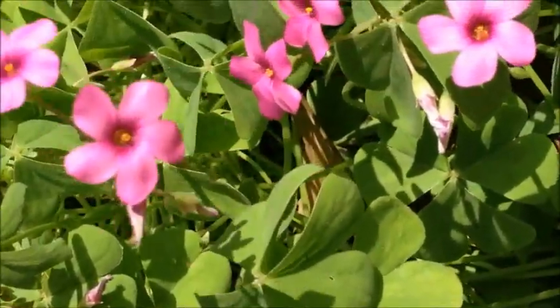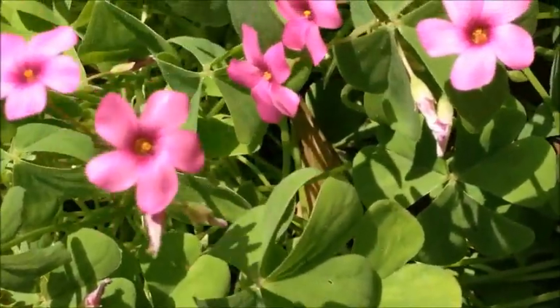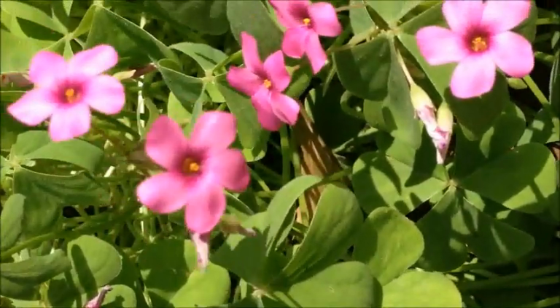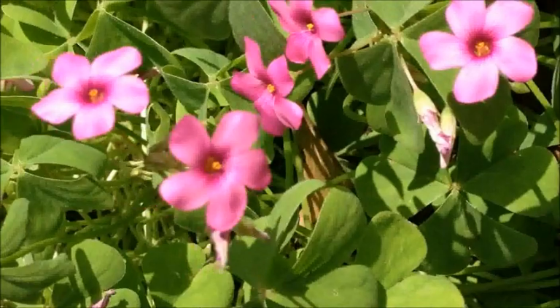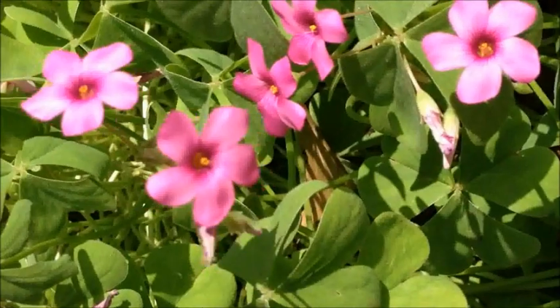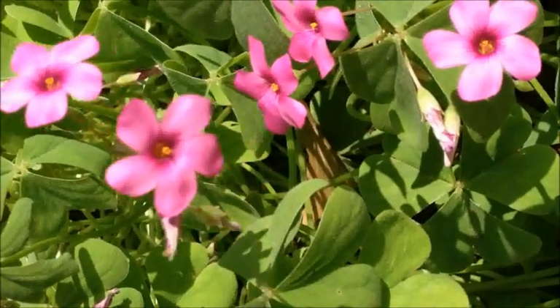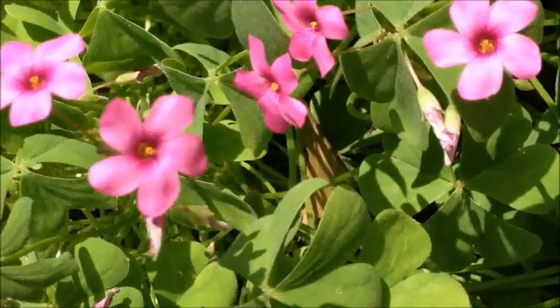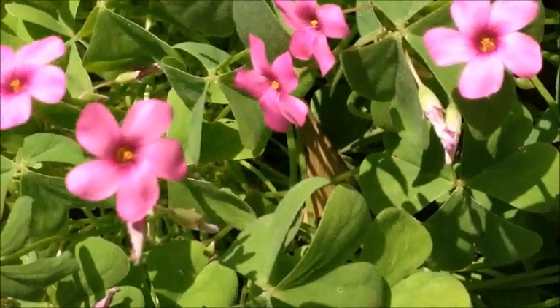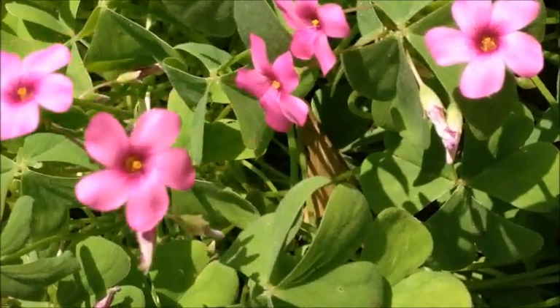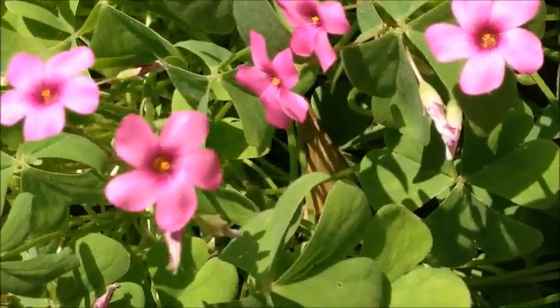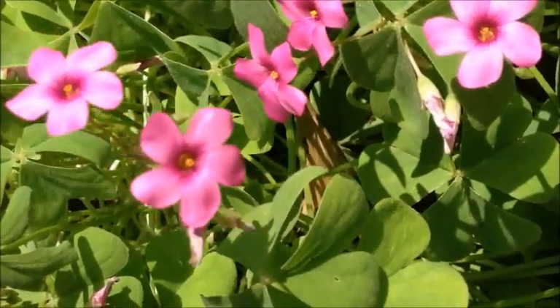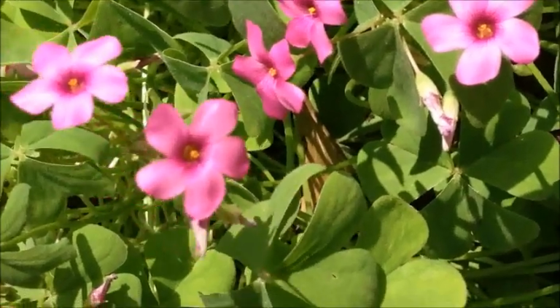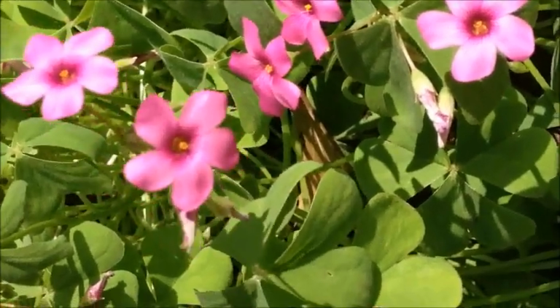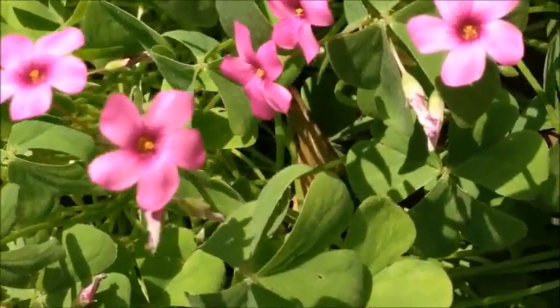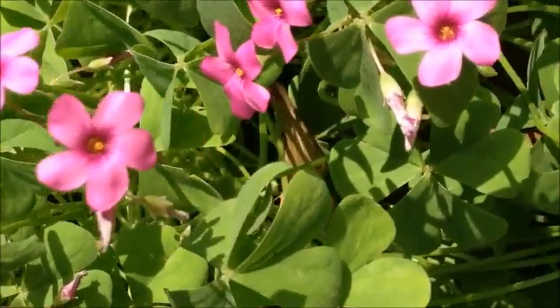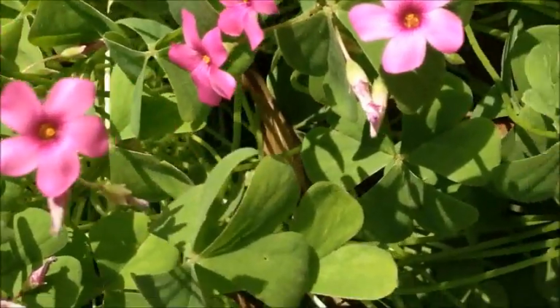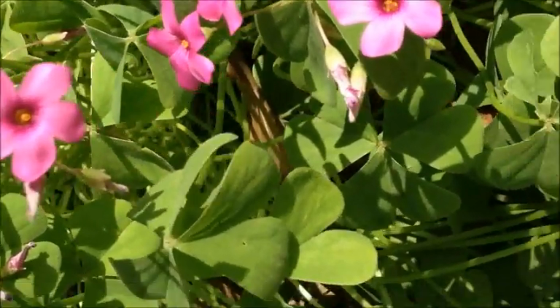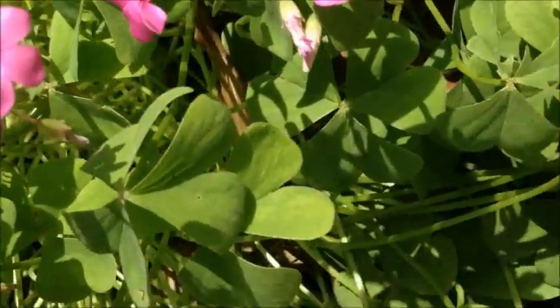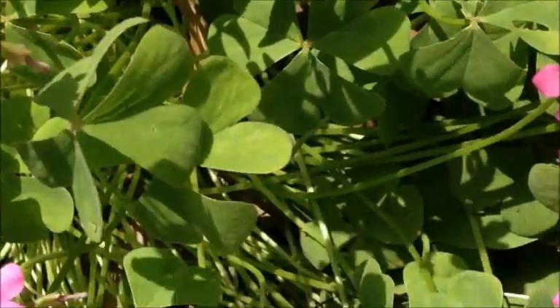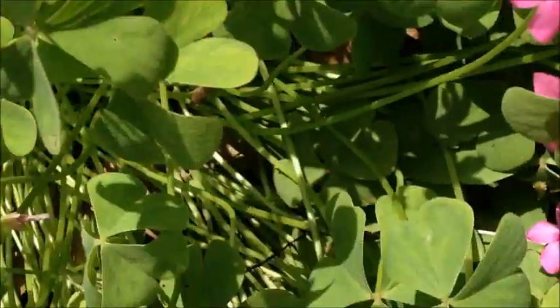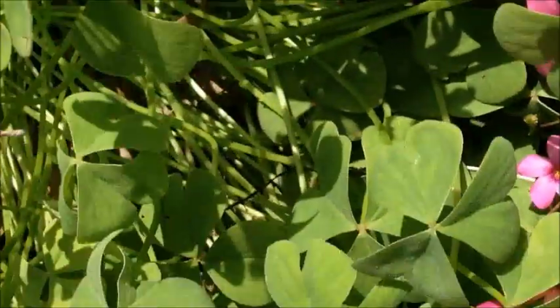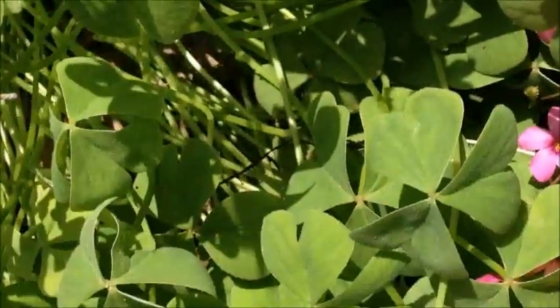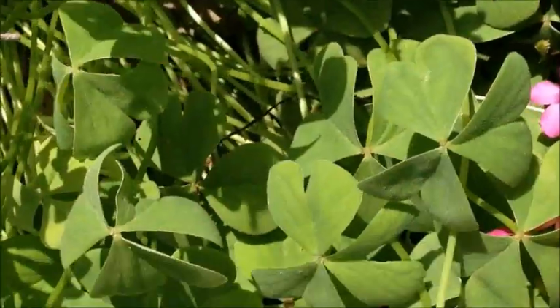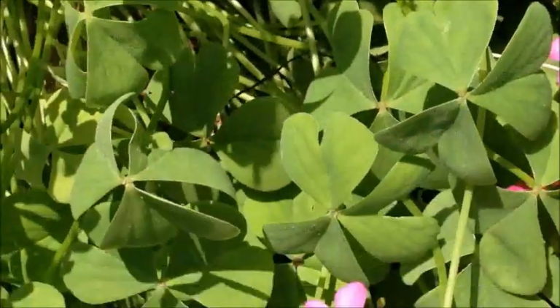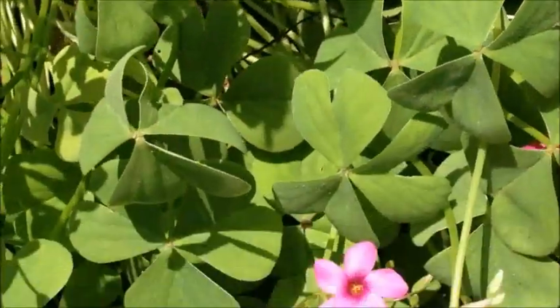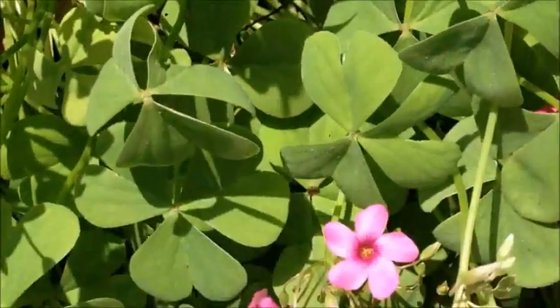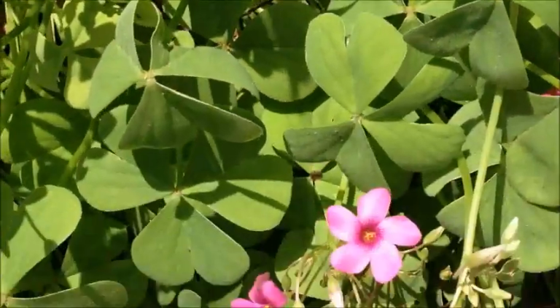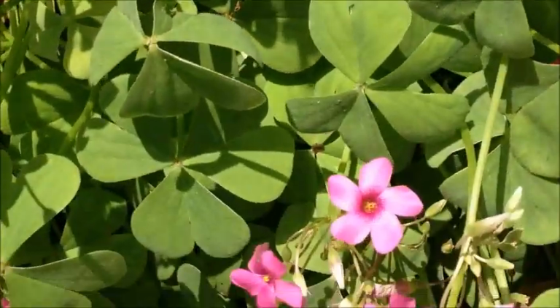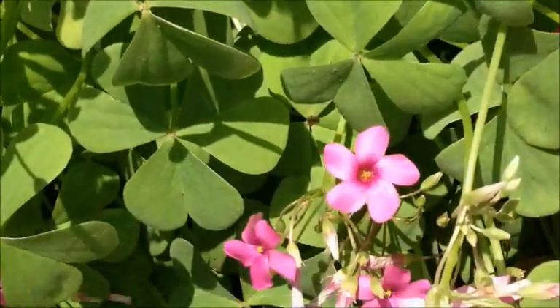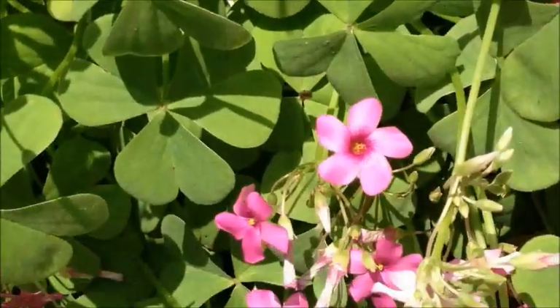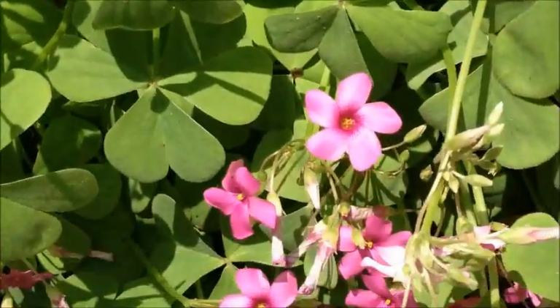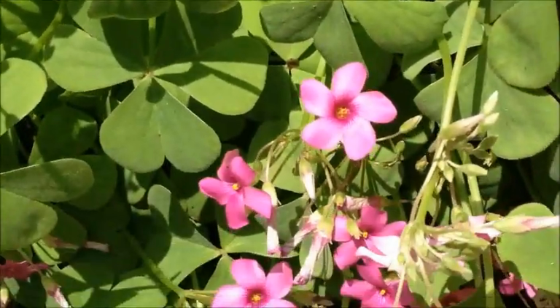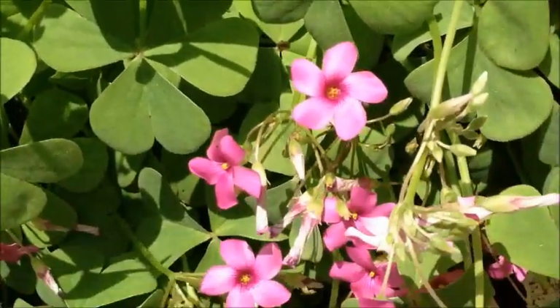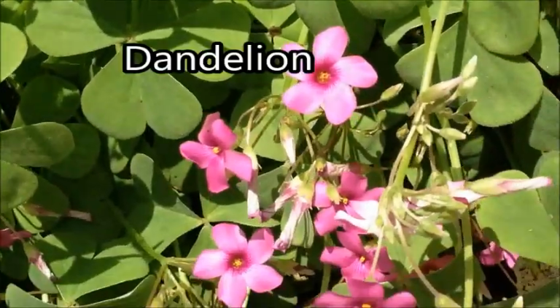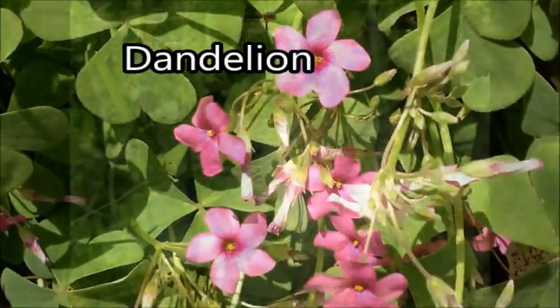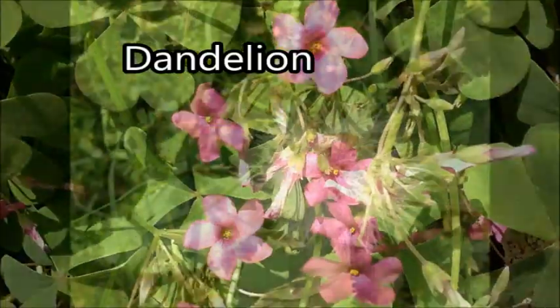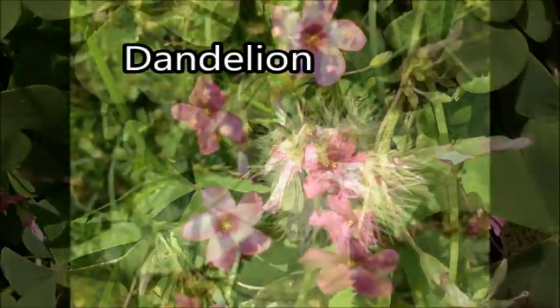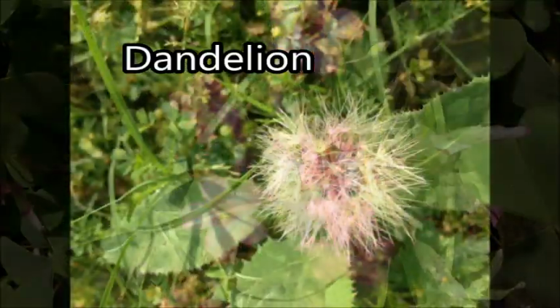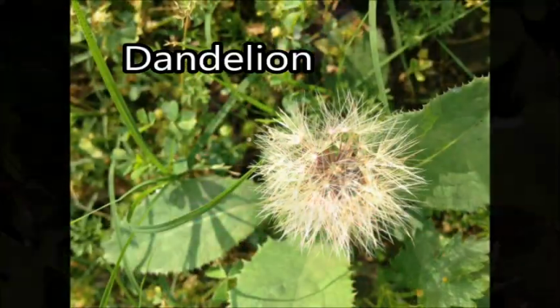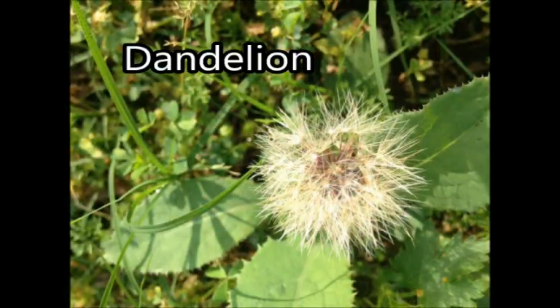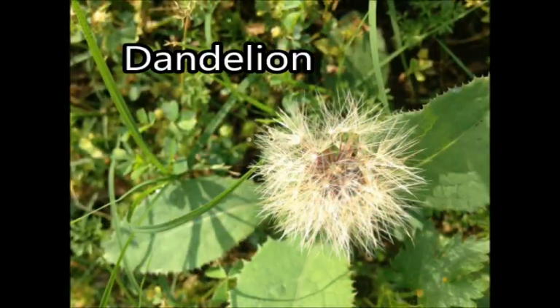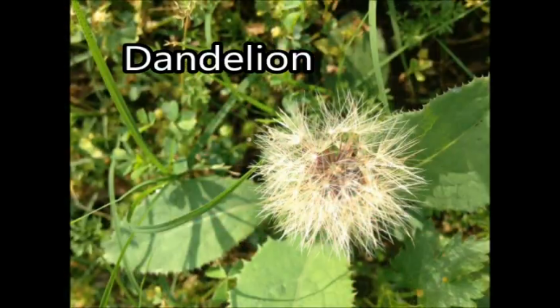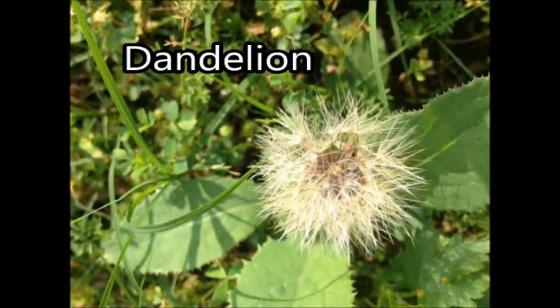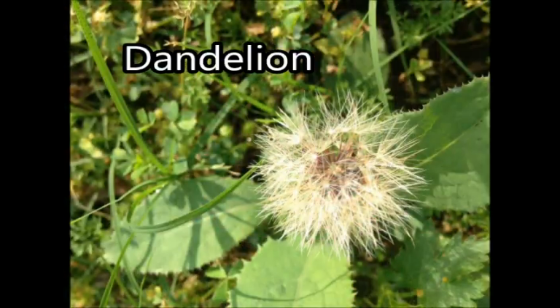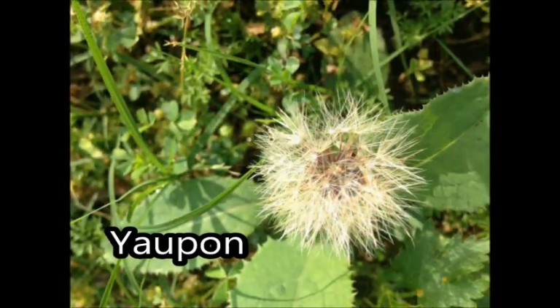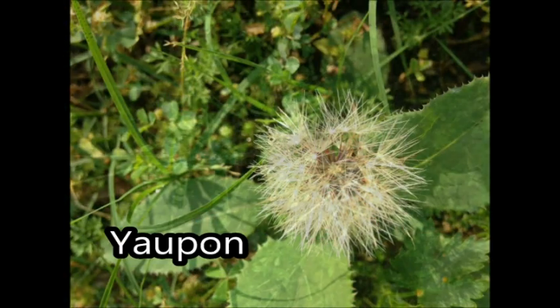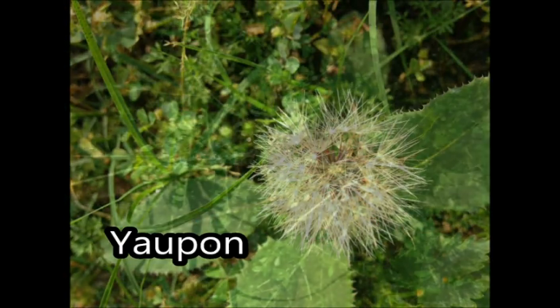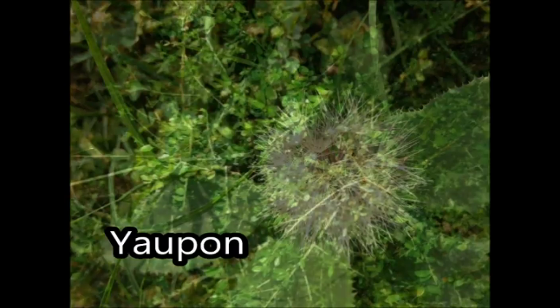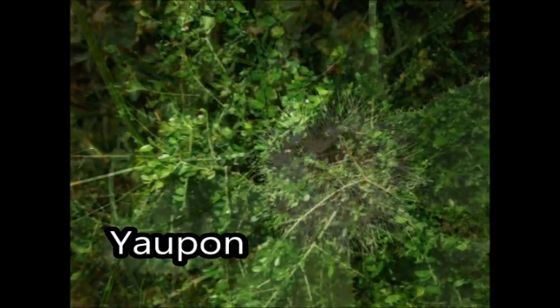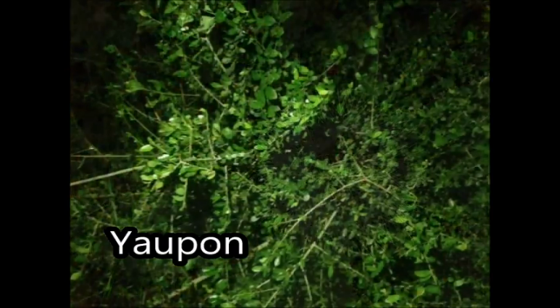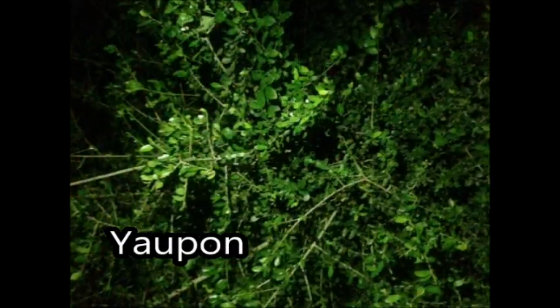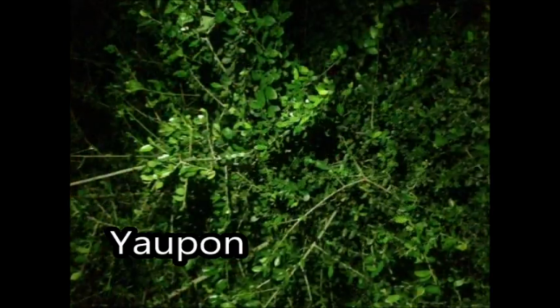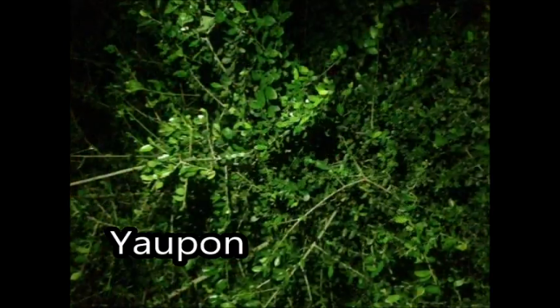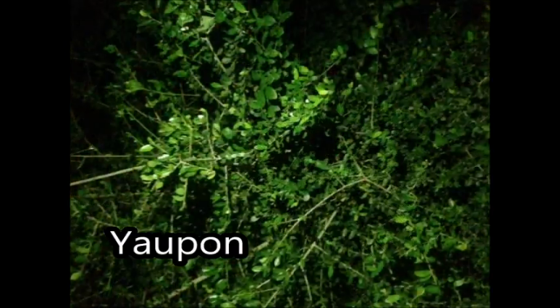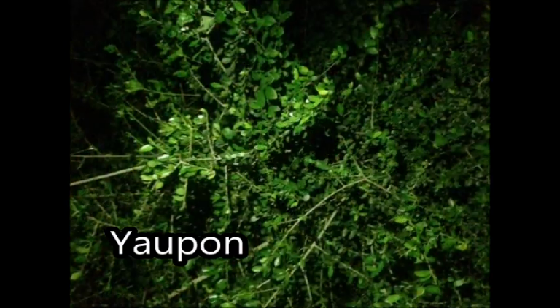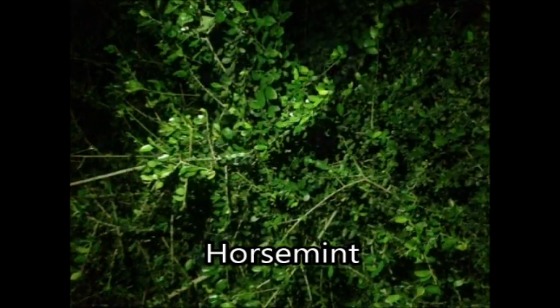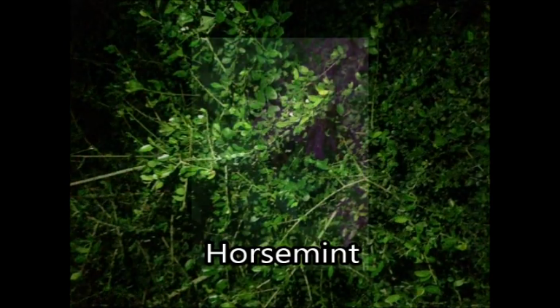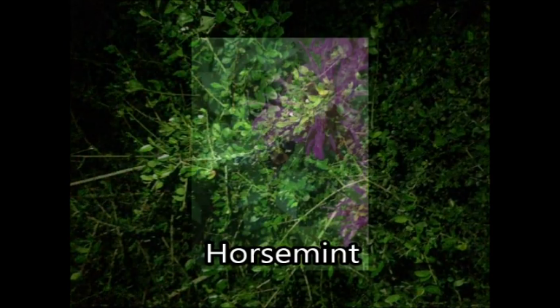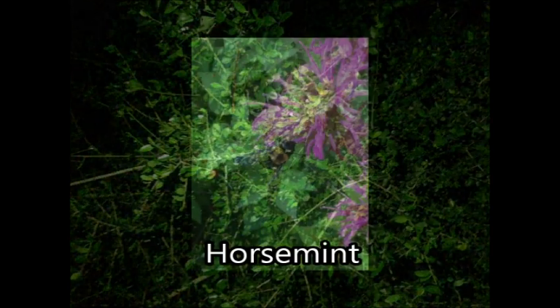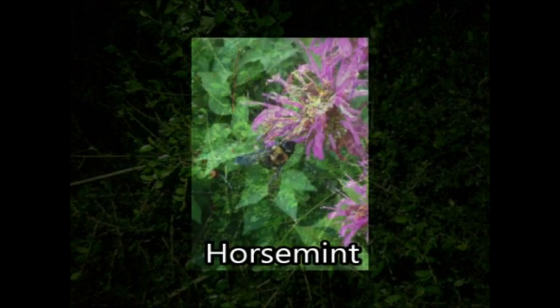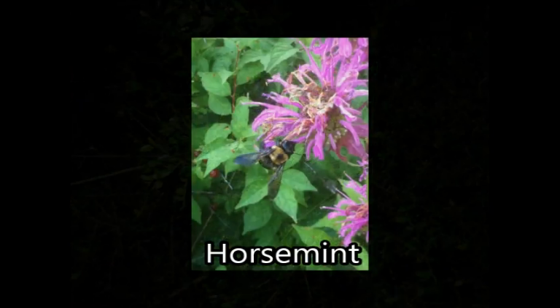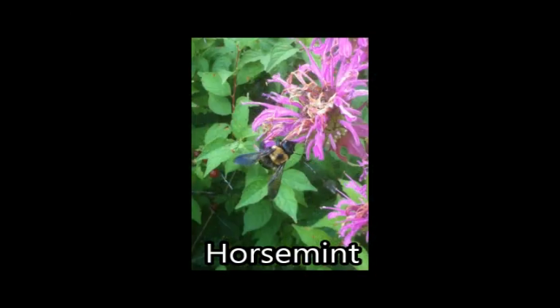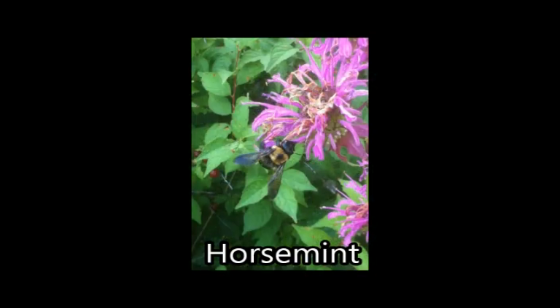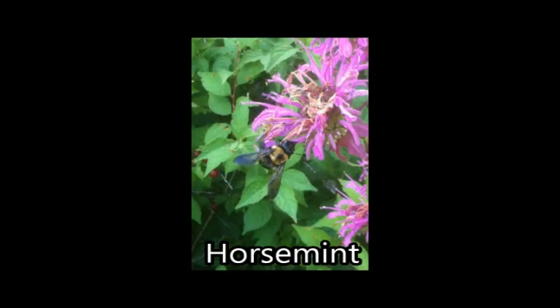The major Texas honey plants are dandelion, yaupon, horse mint, dewberry, mesquite, goldenrod, and broomreed.